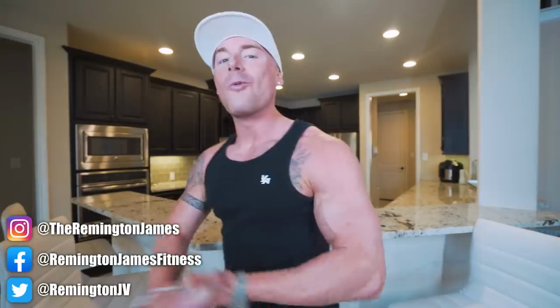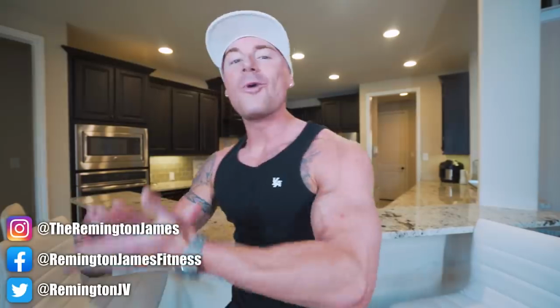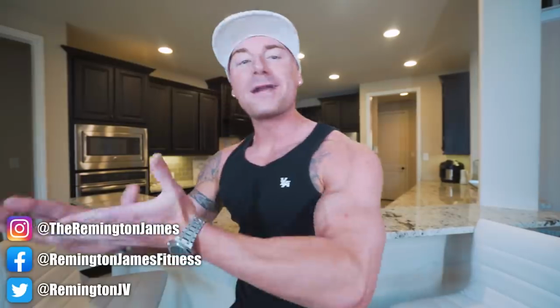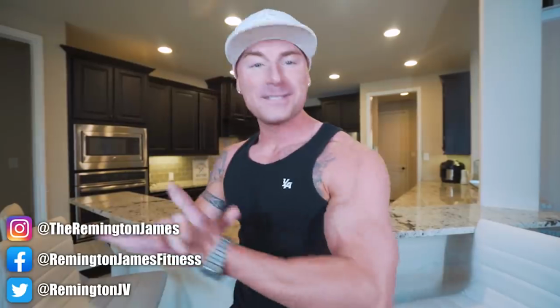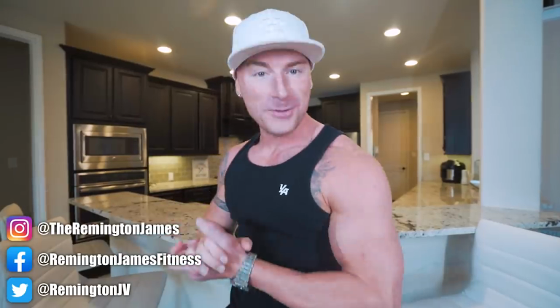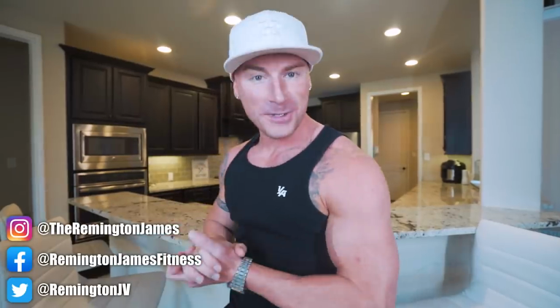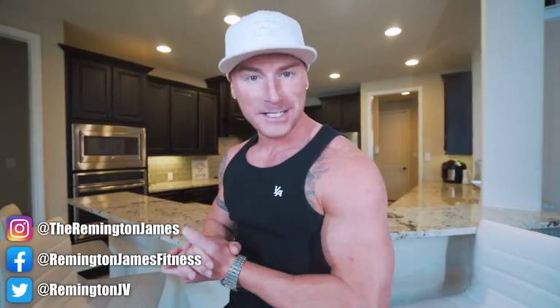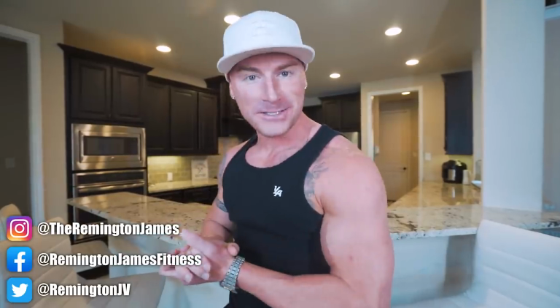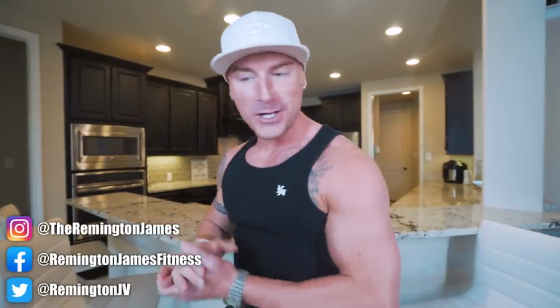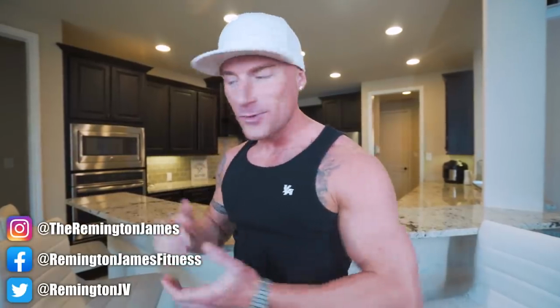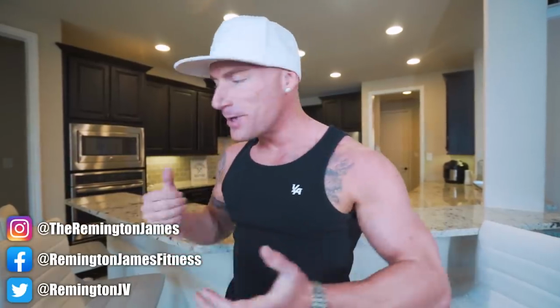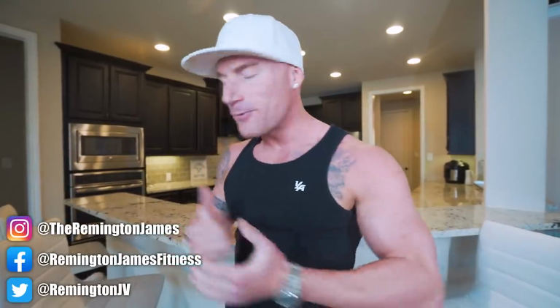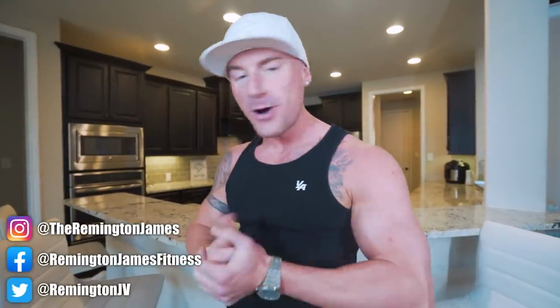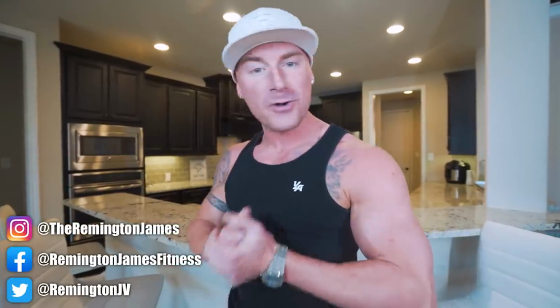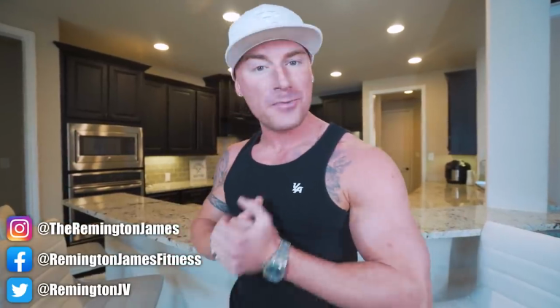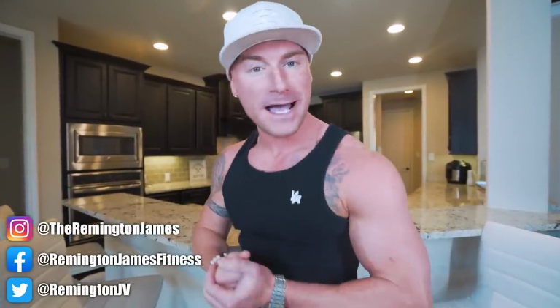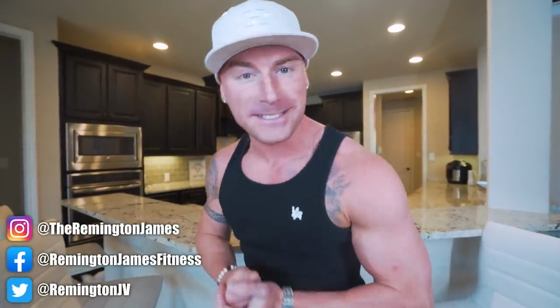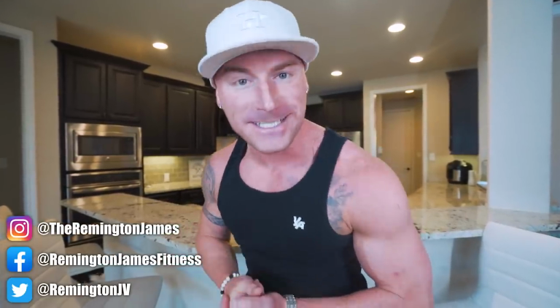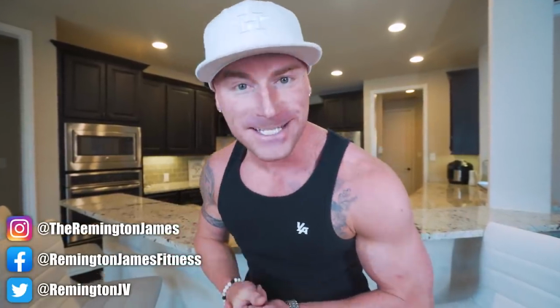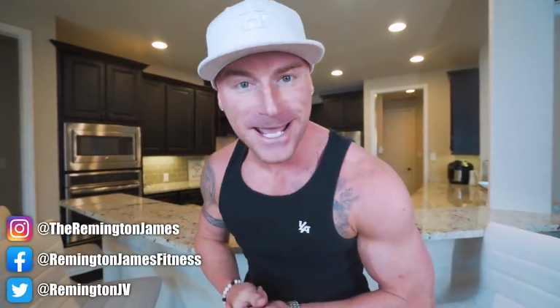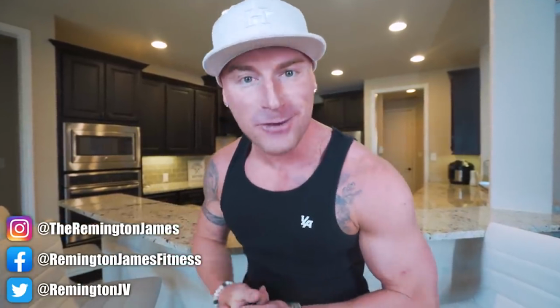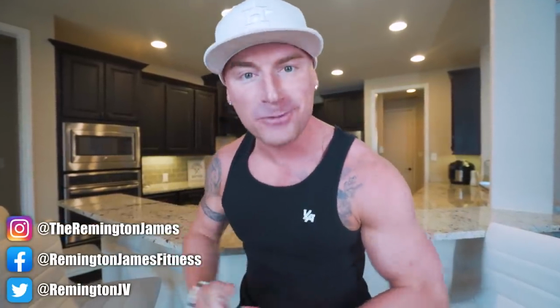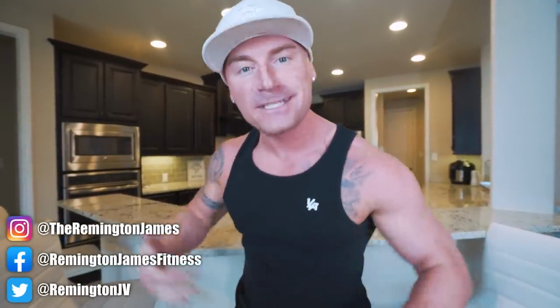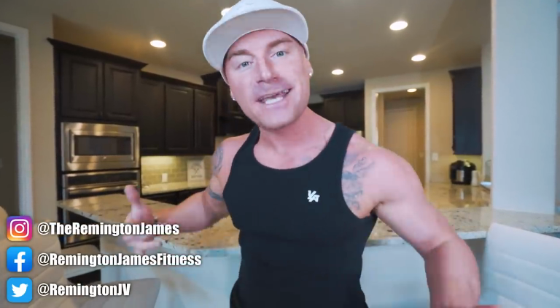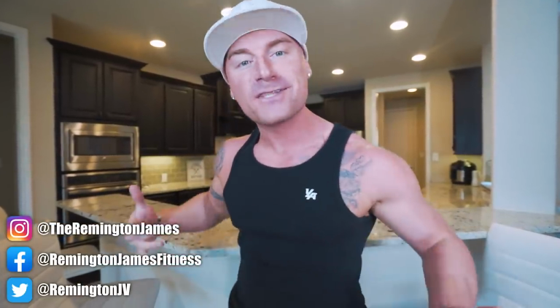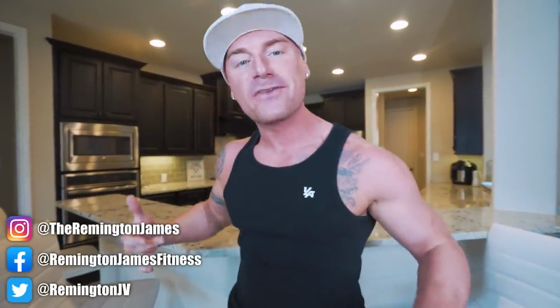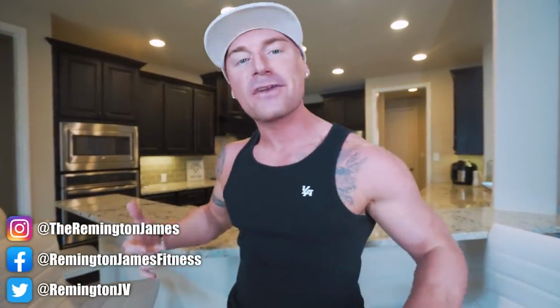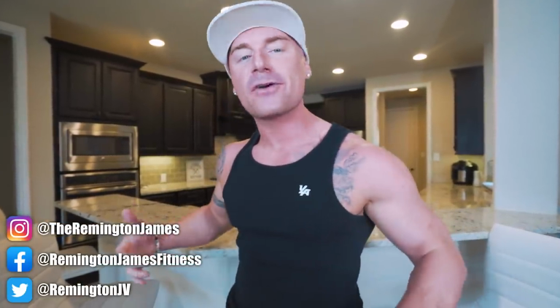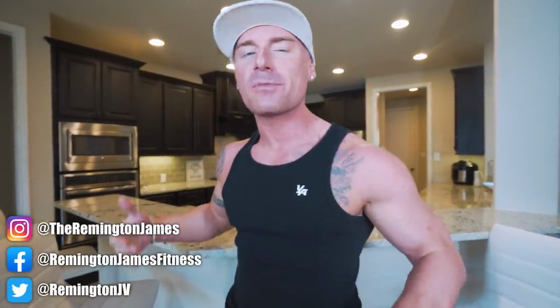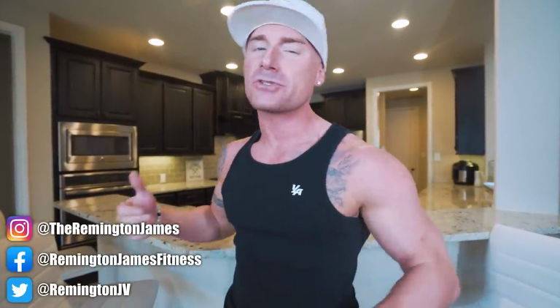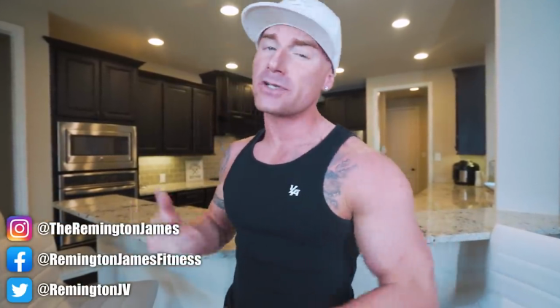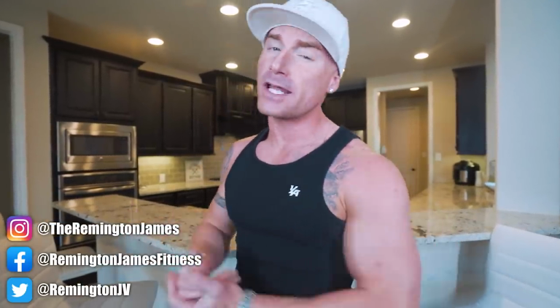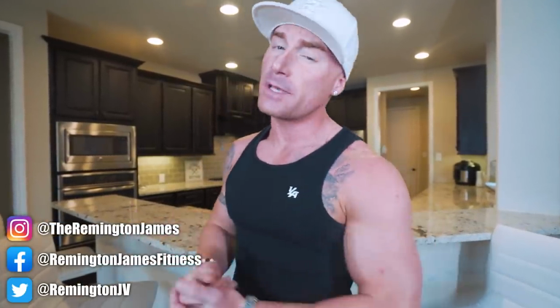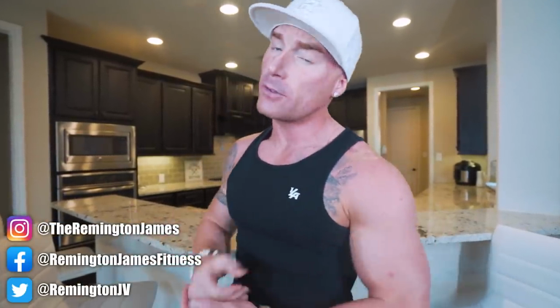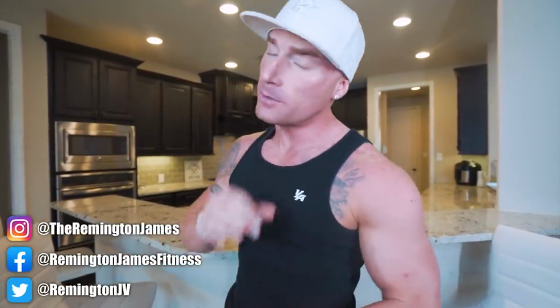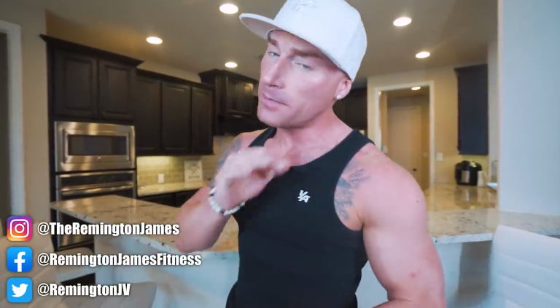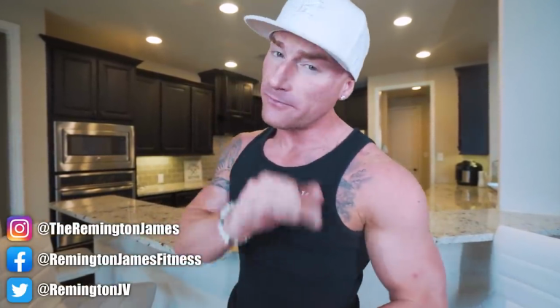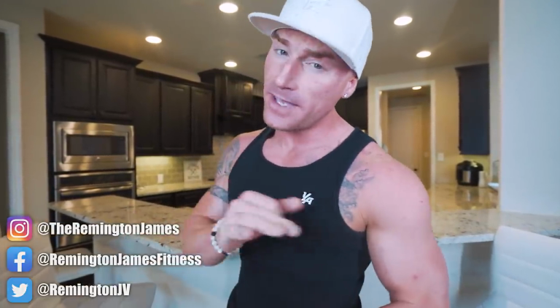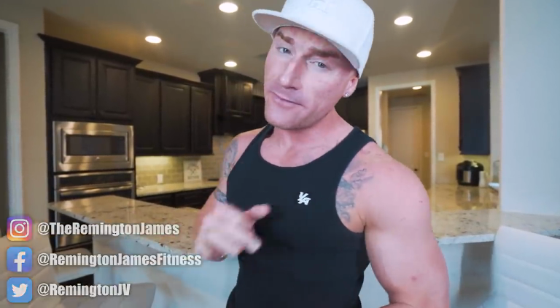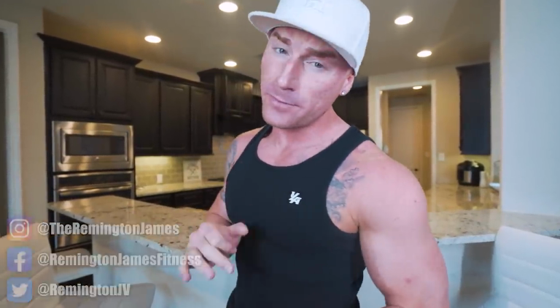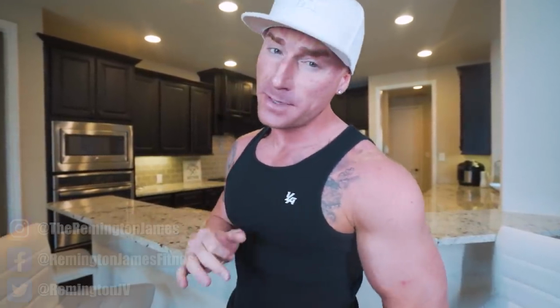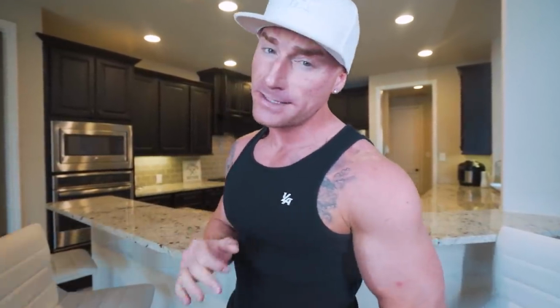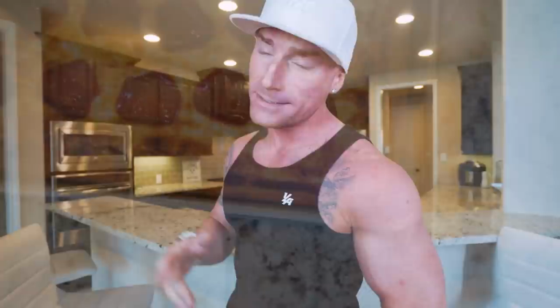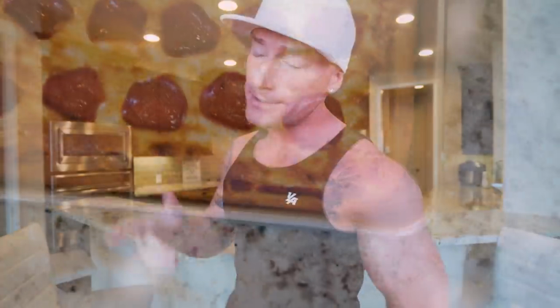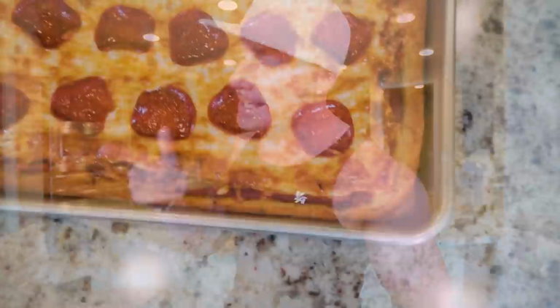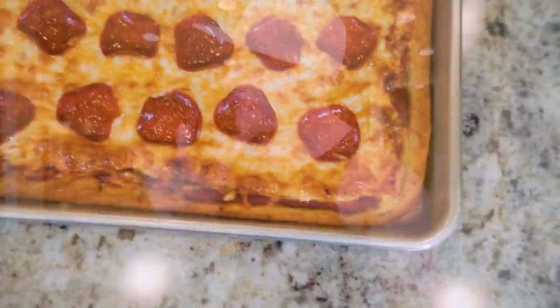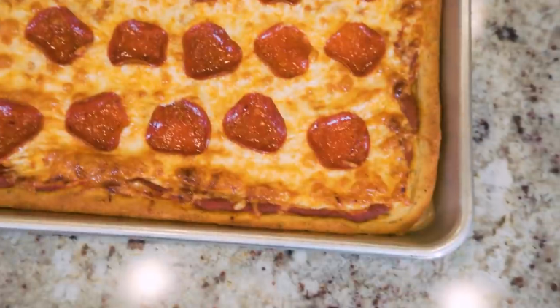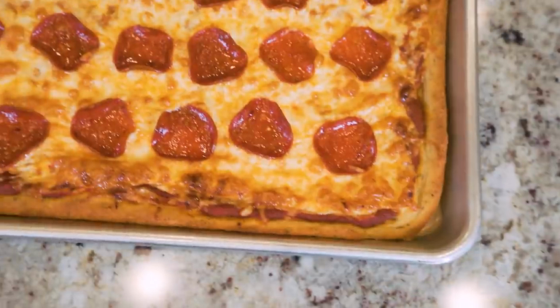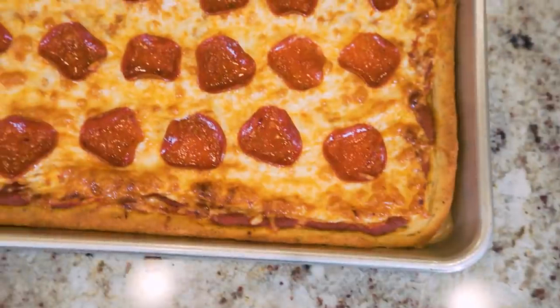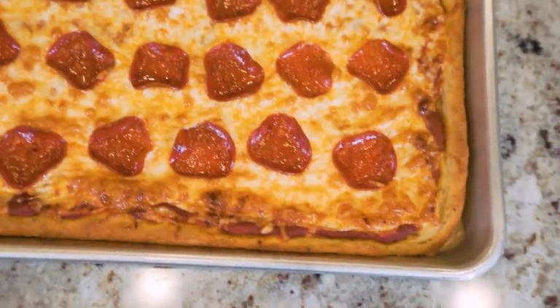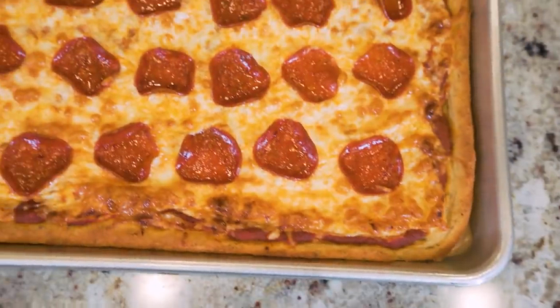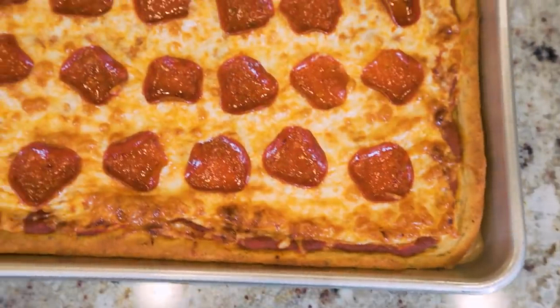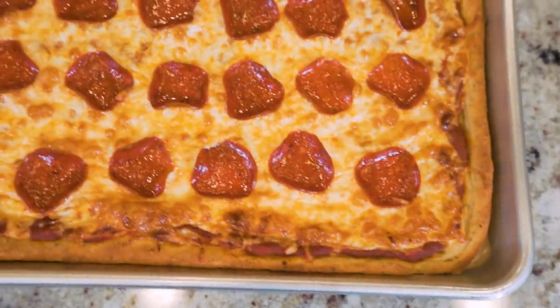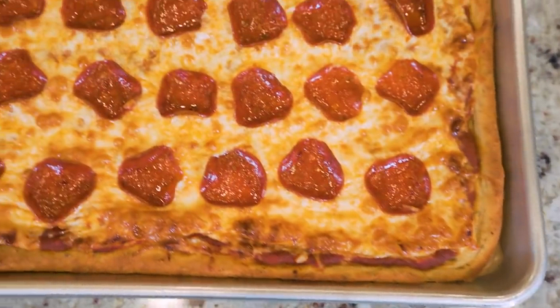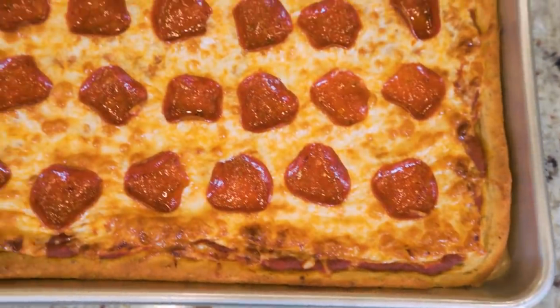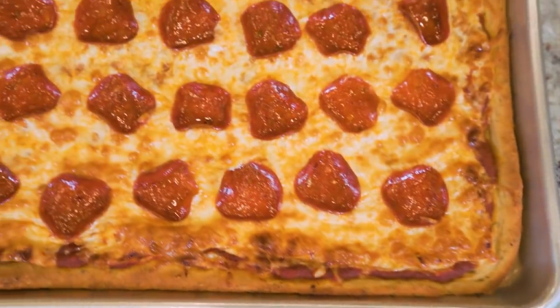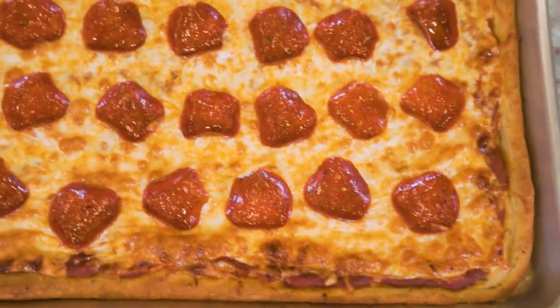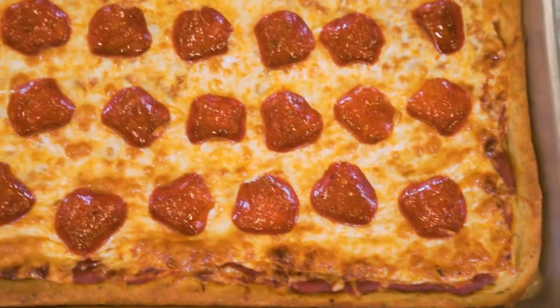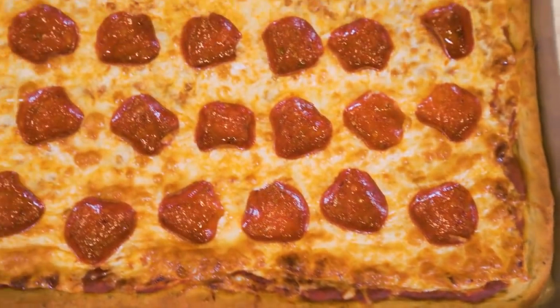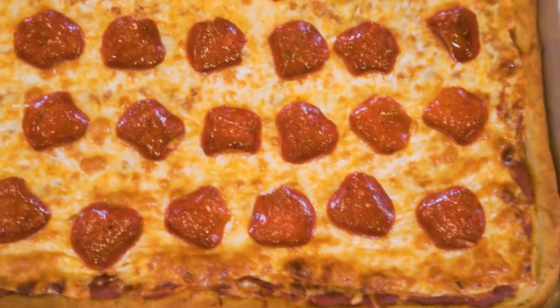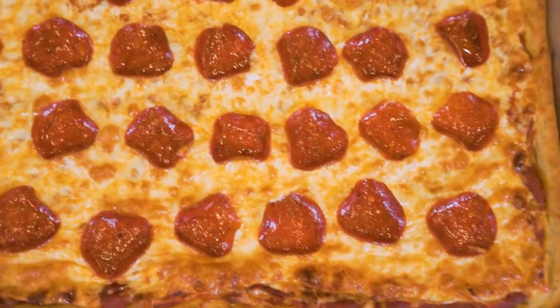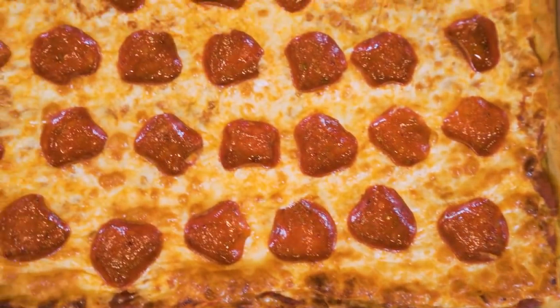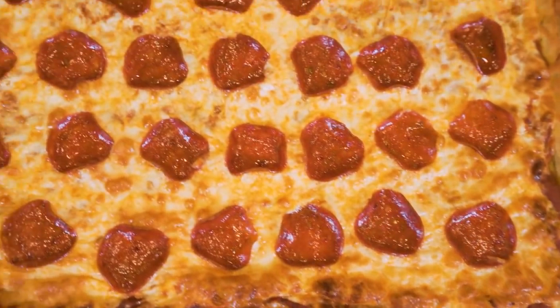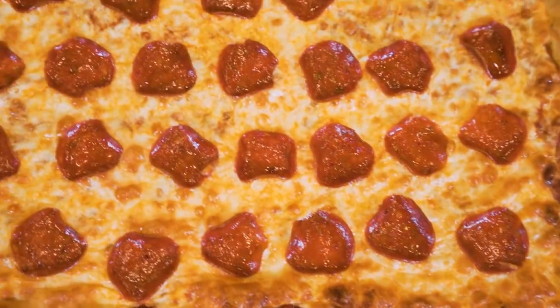What is up, ladies and gentlemen? Welcome back to the channel. In today's video, I'm going to show you how to make one of my favorite pizzas — a high-protein sheet pan pizza.